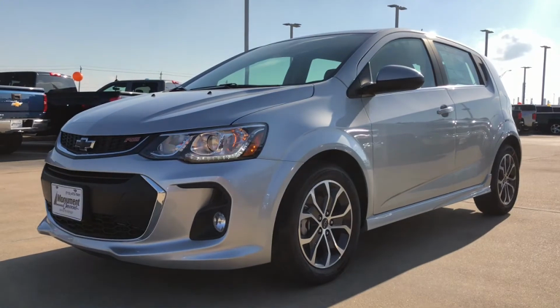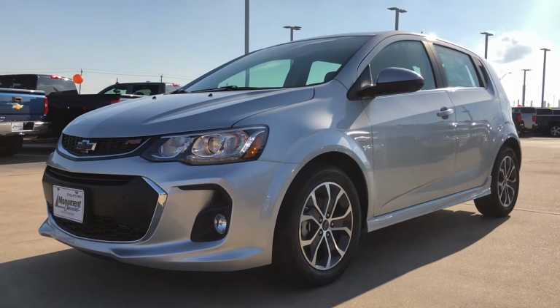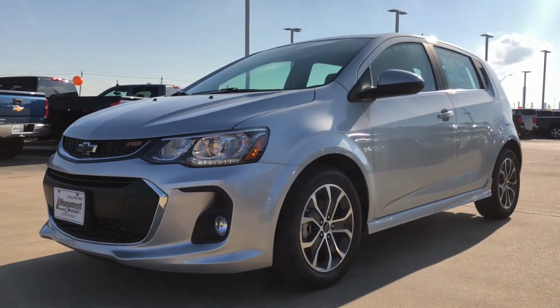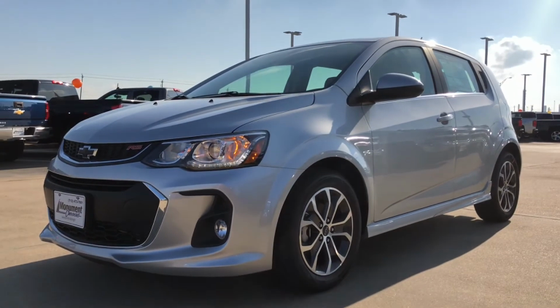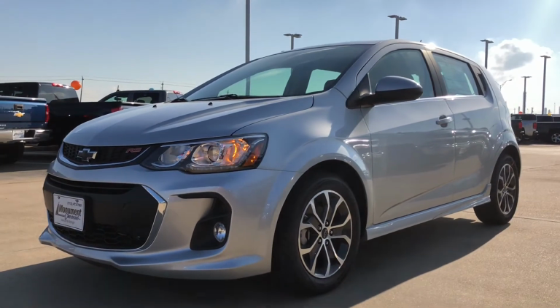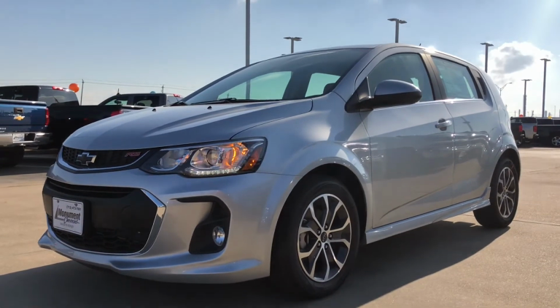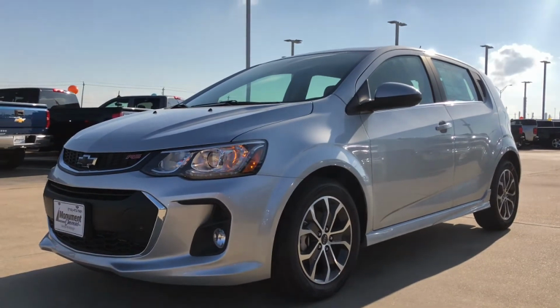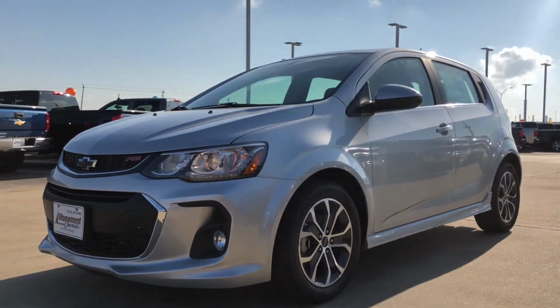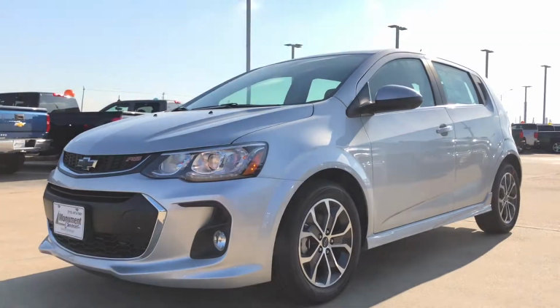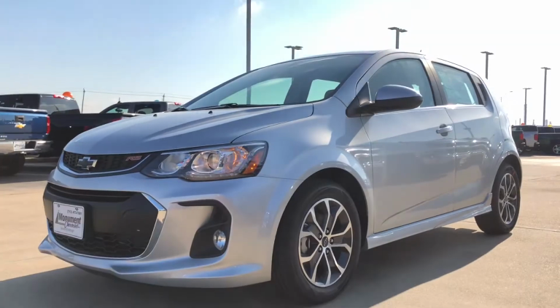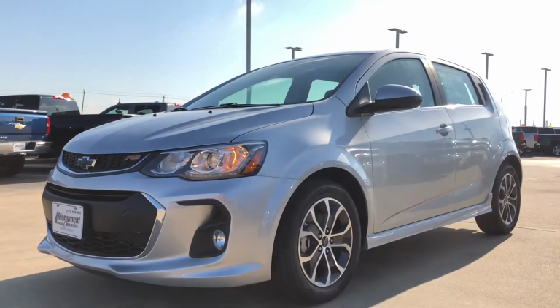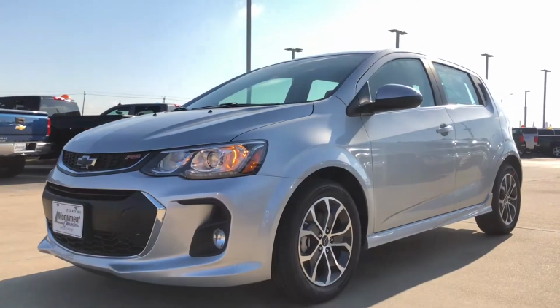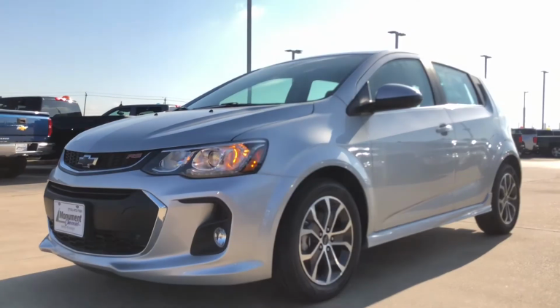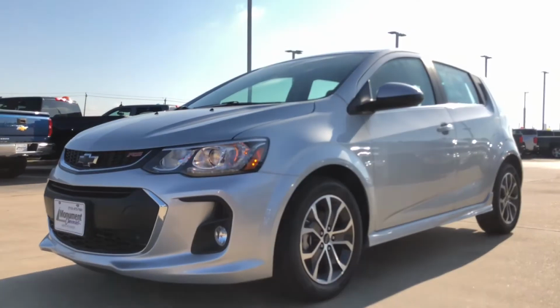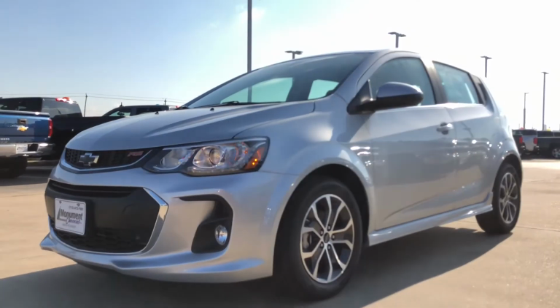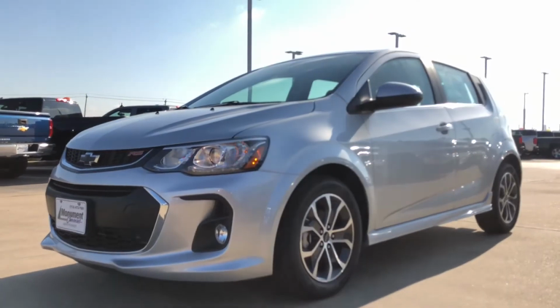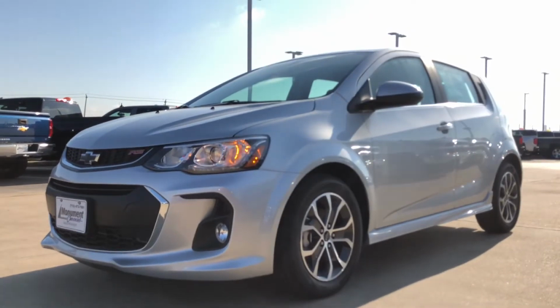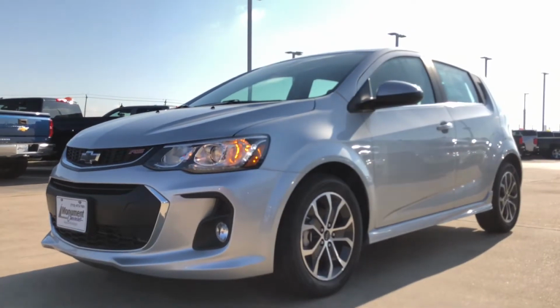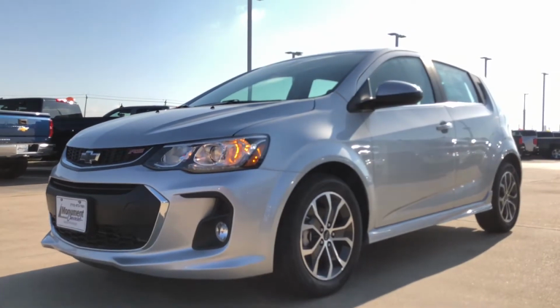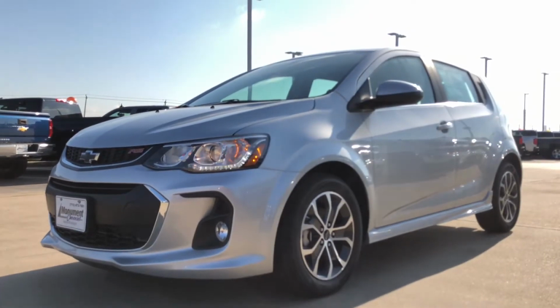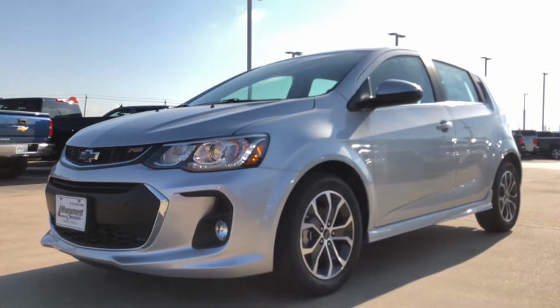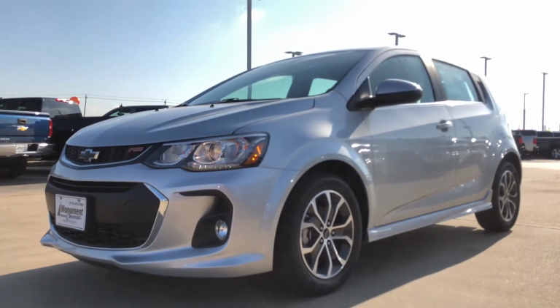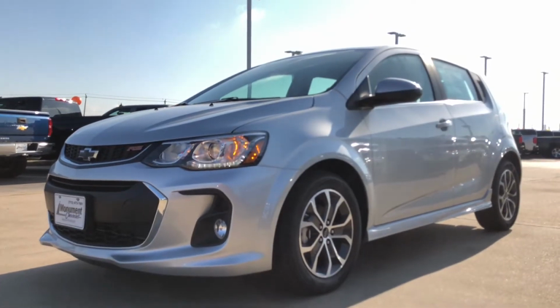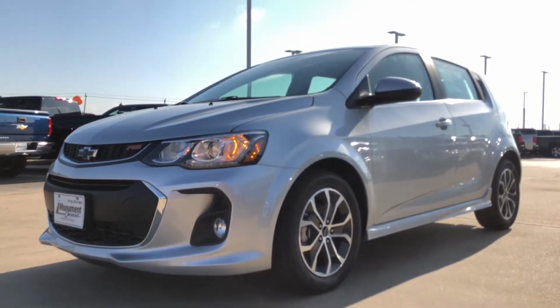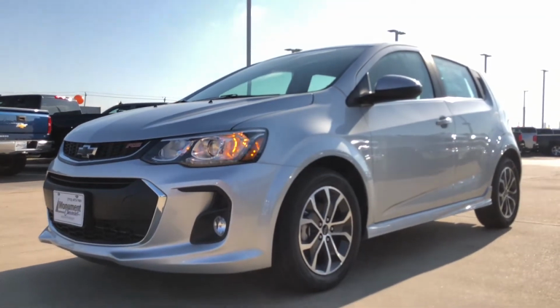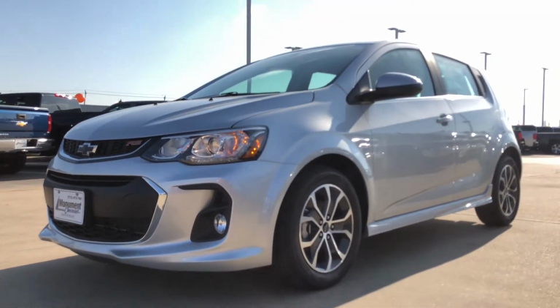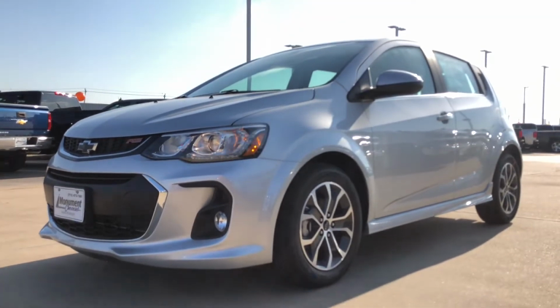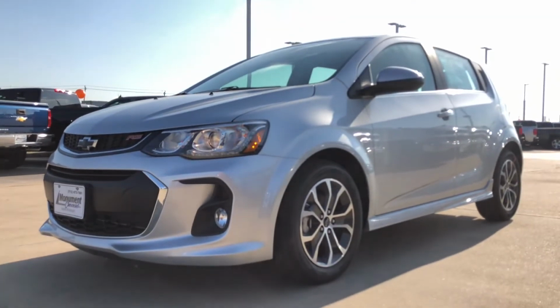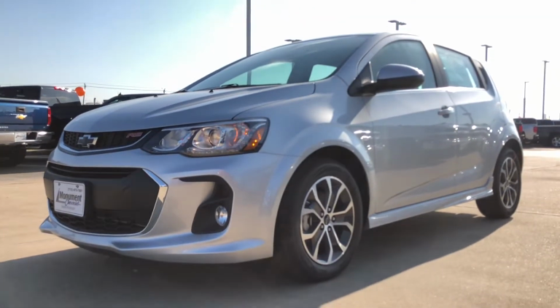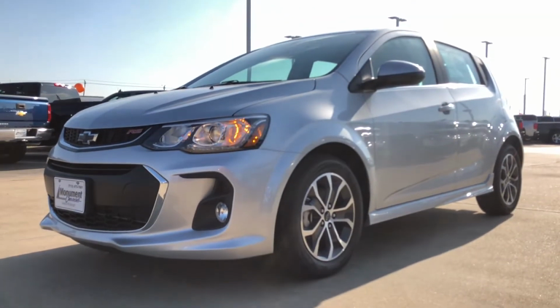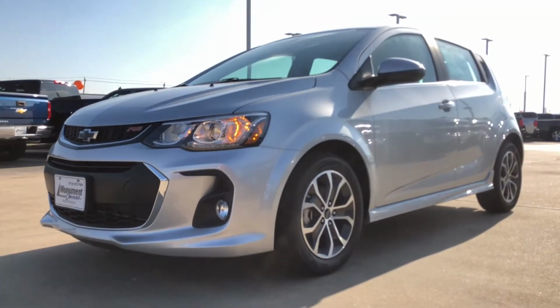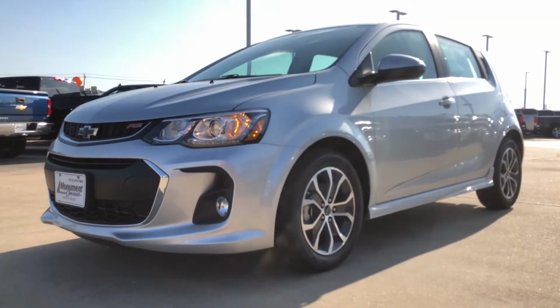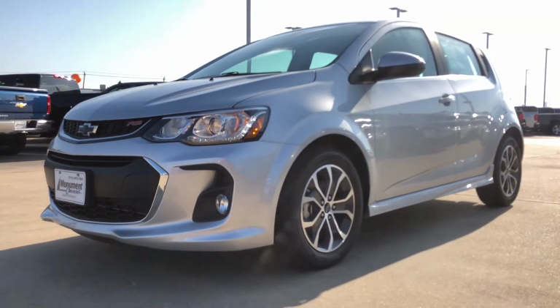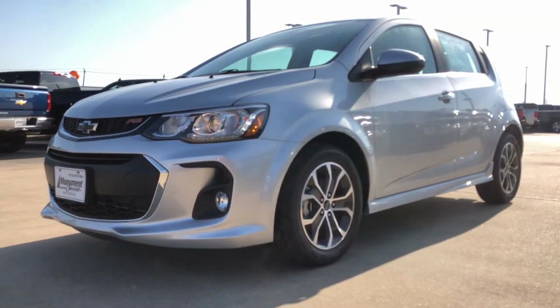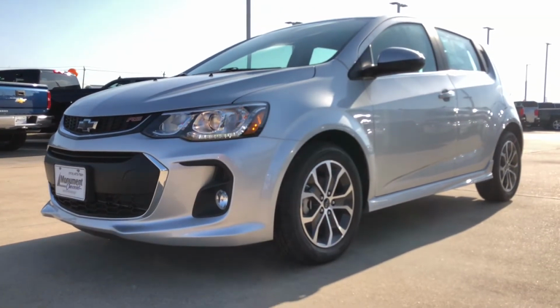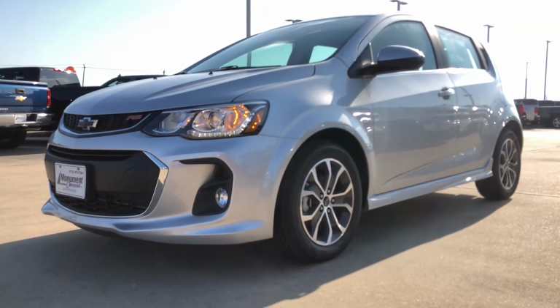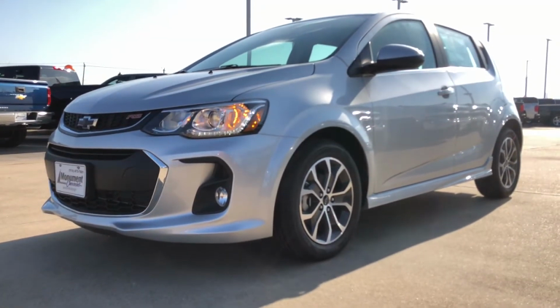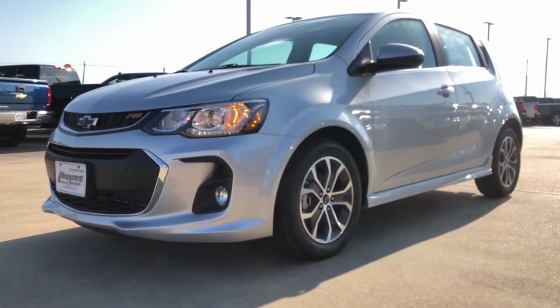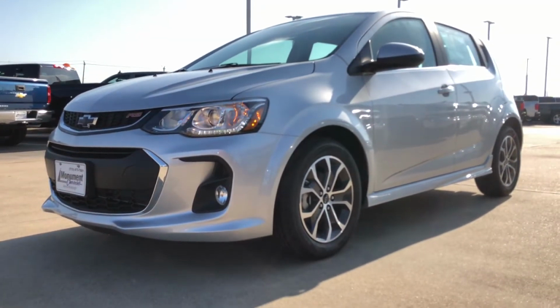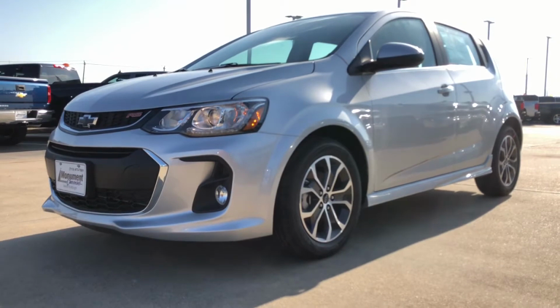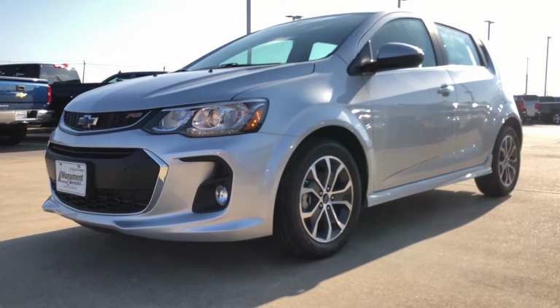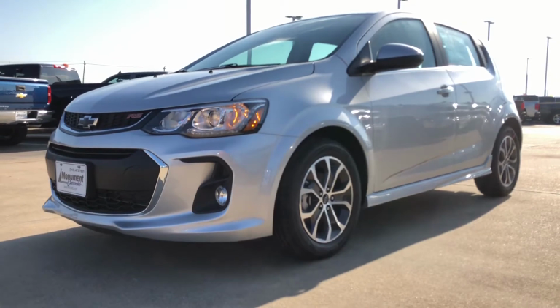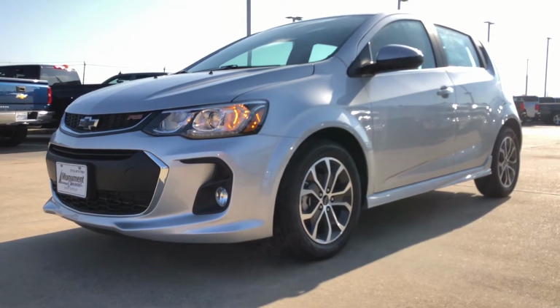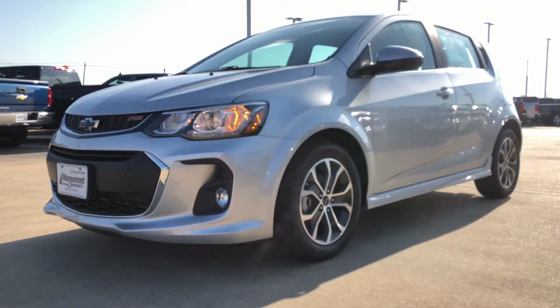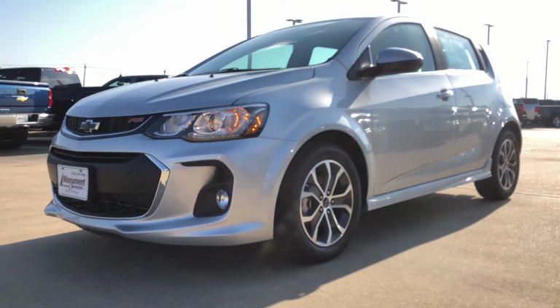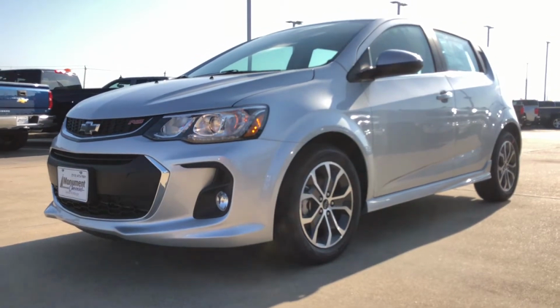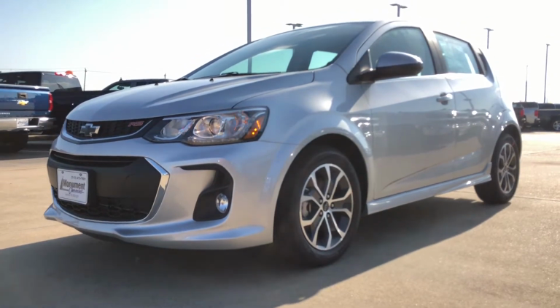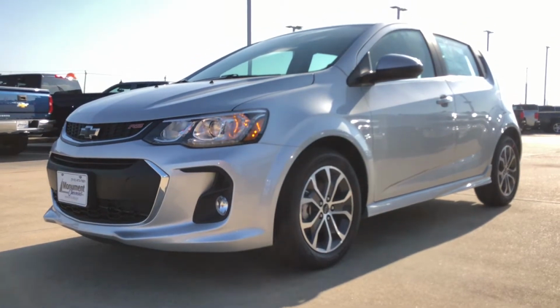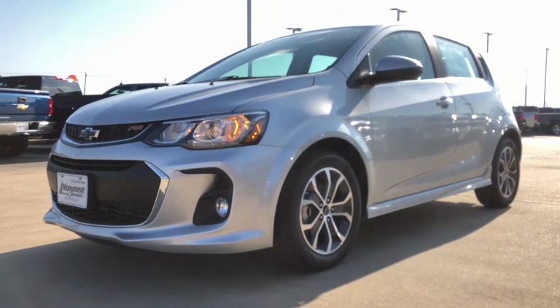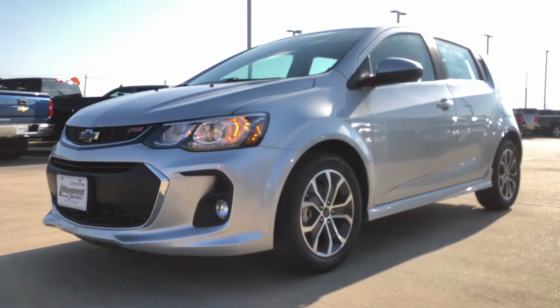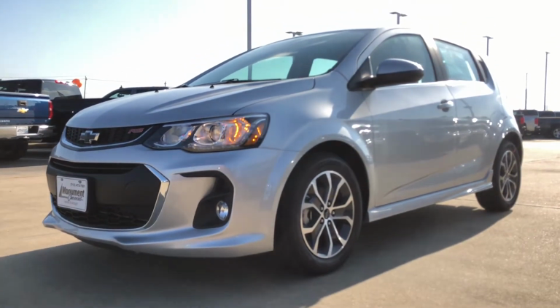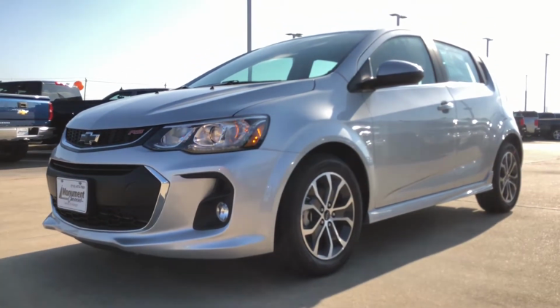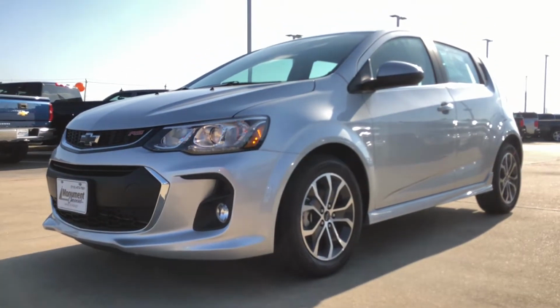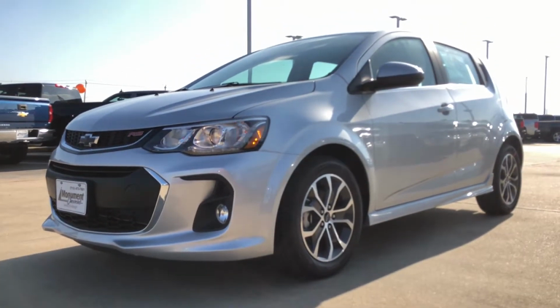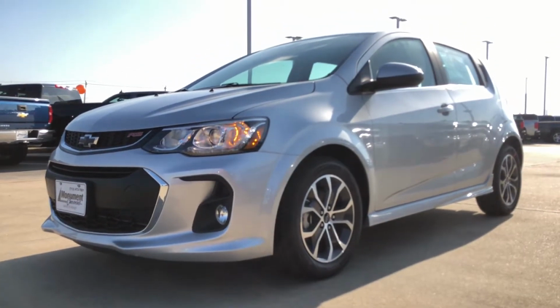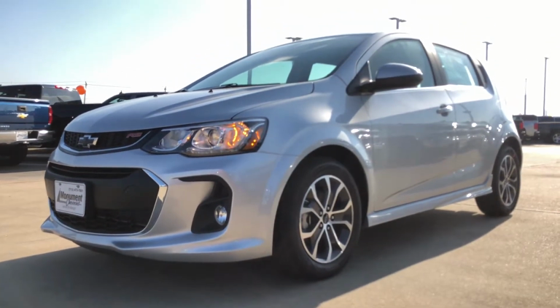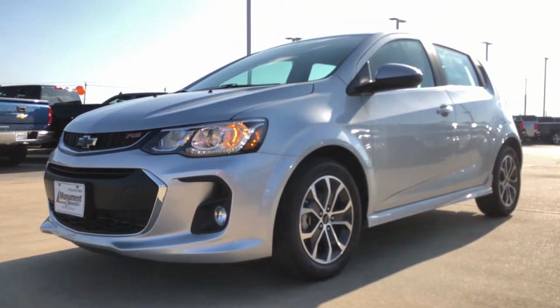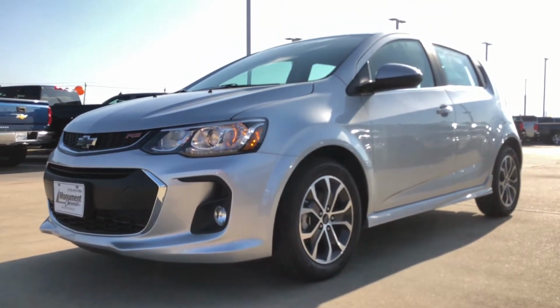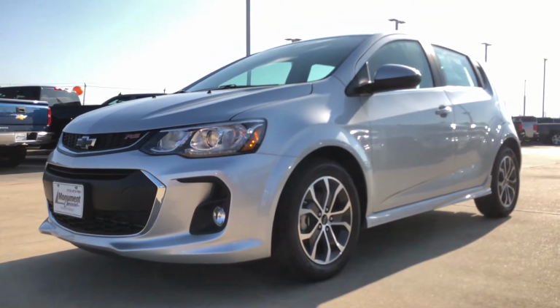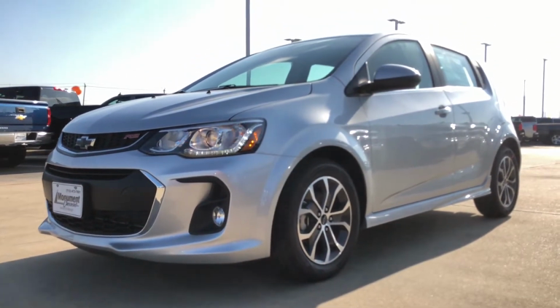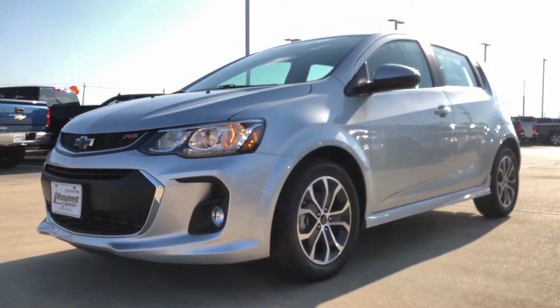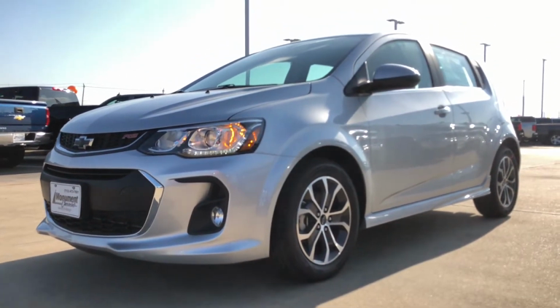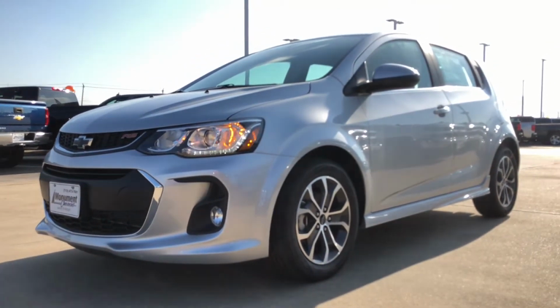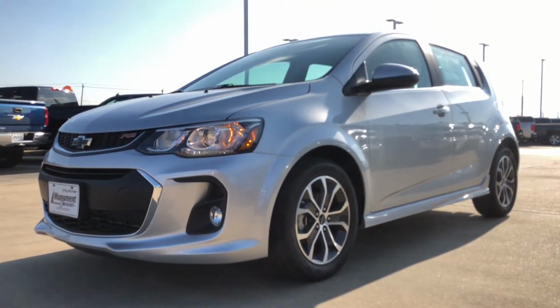What's going on guys, for today's video we're going to be taking a look at the all-new 2018 Chevrolet Sonic RS hatchback.